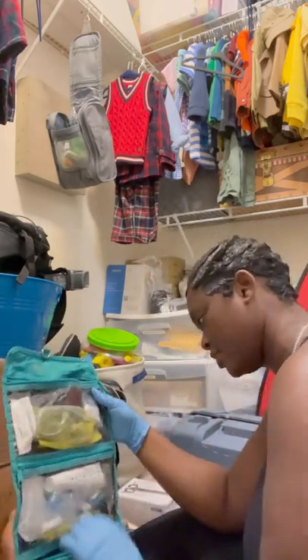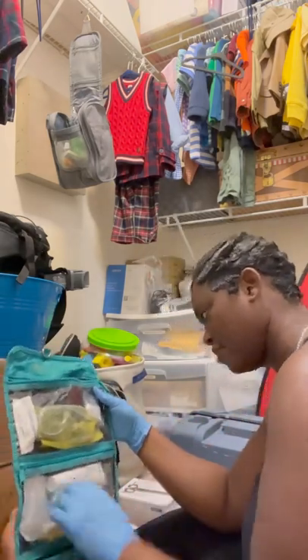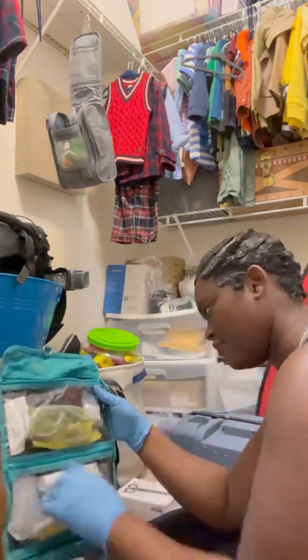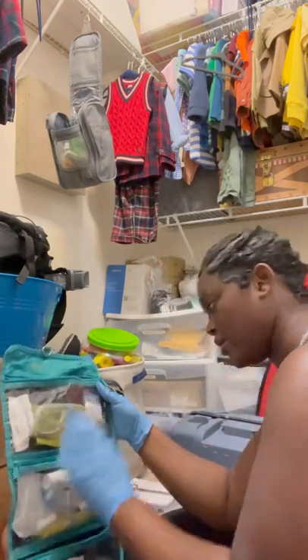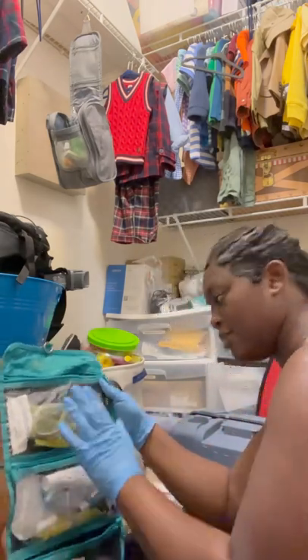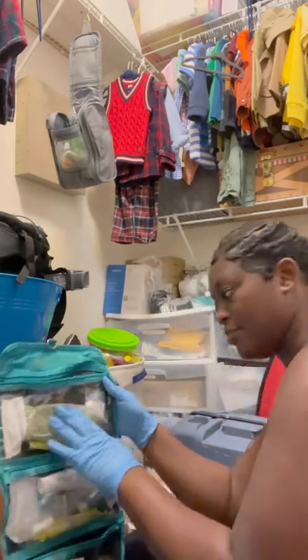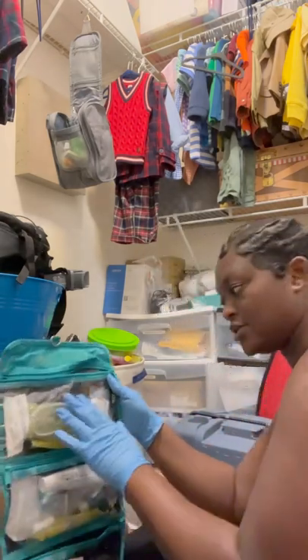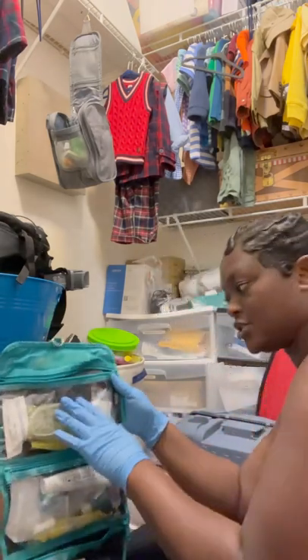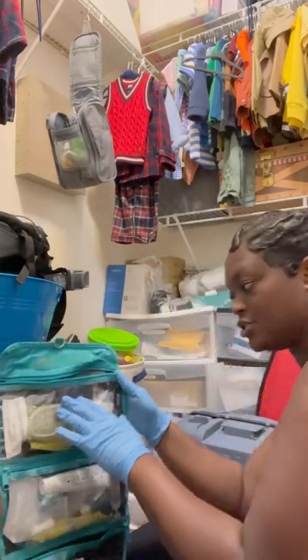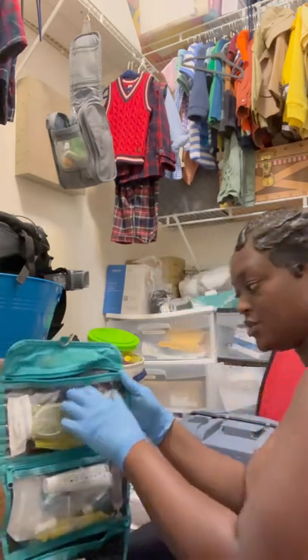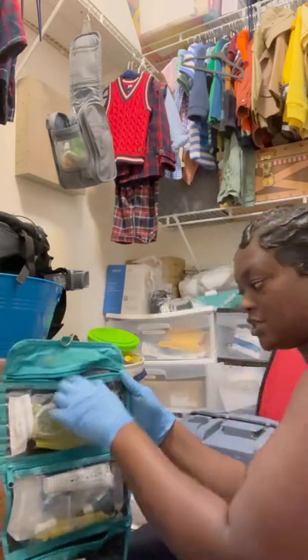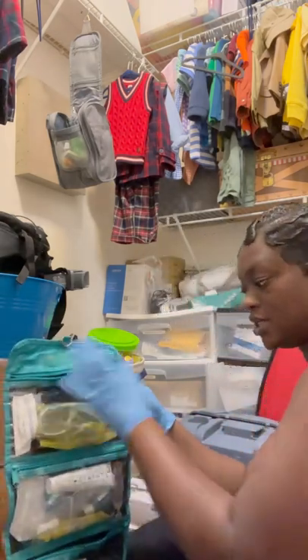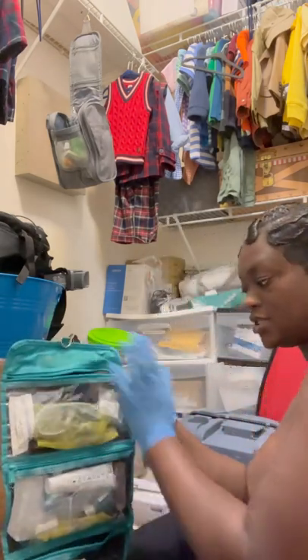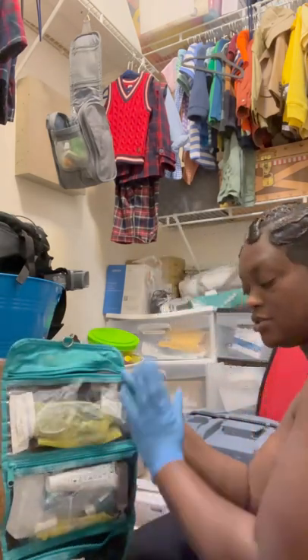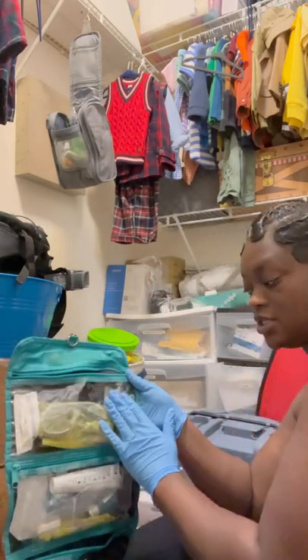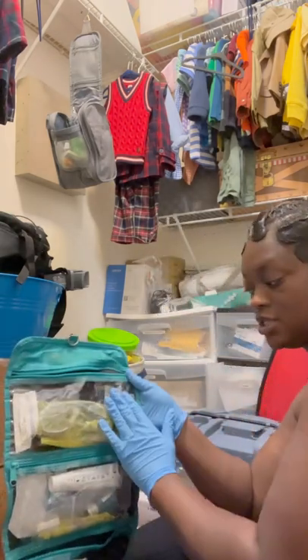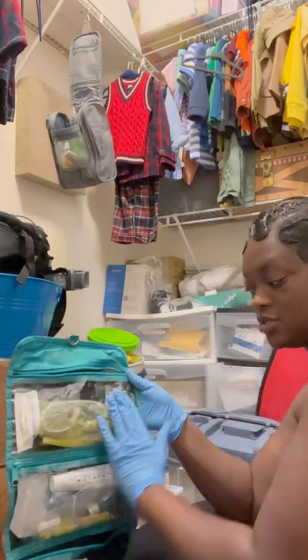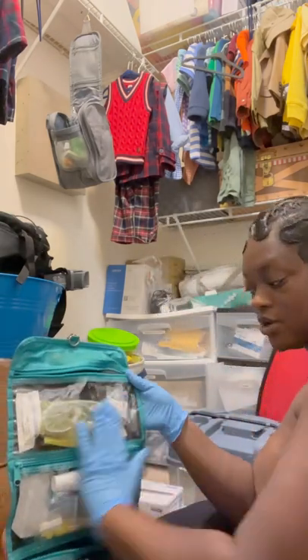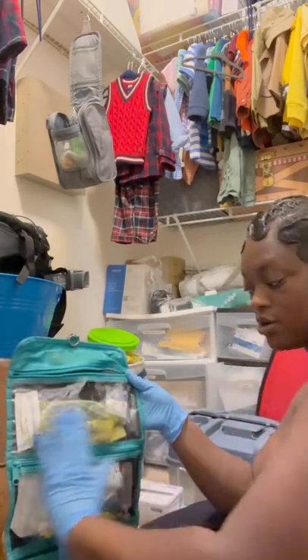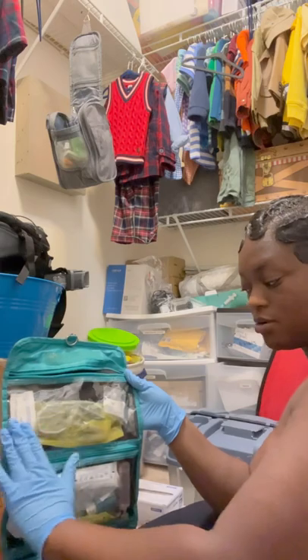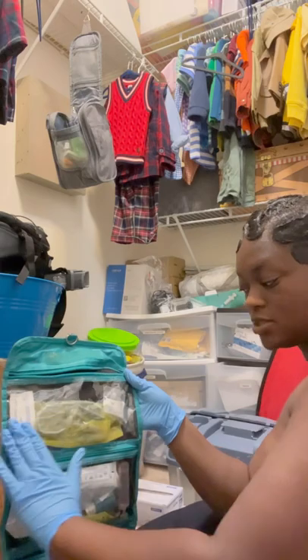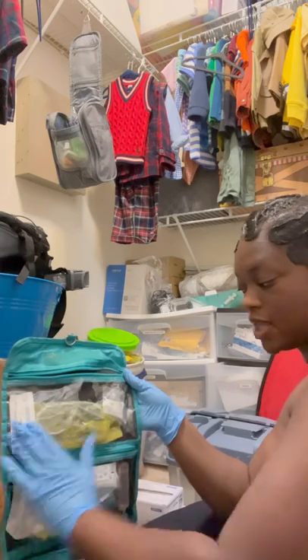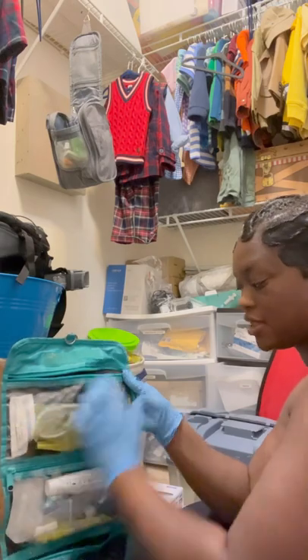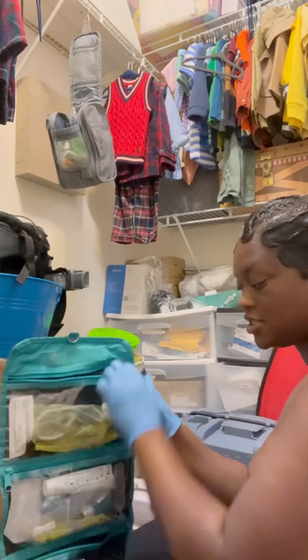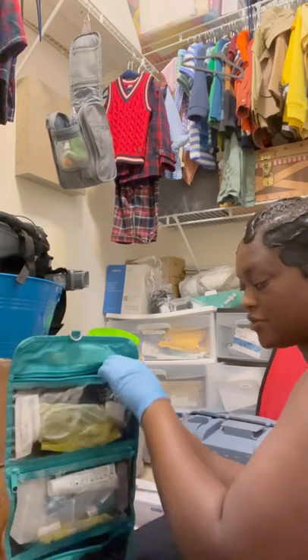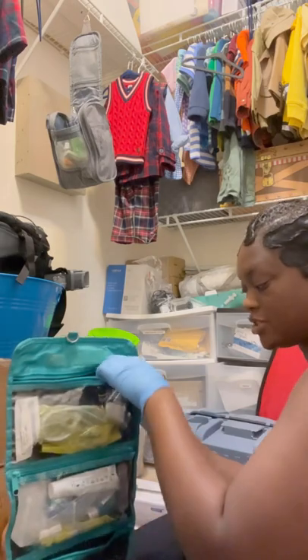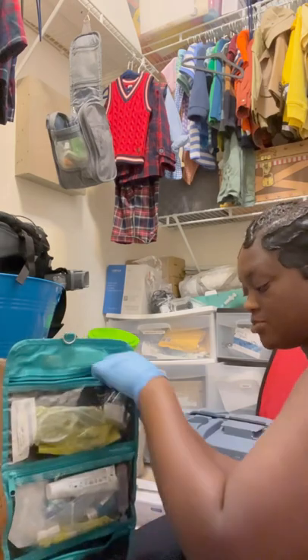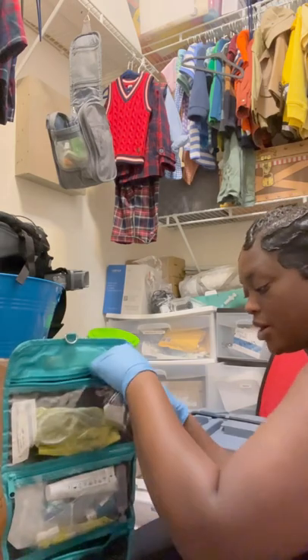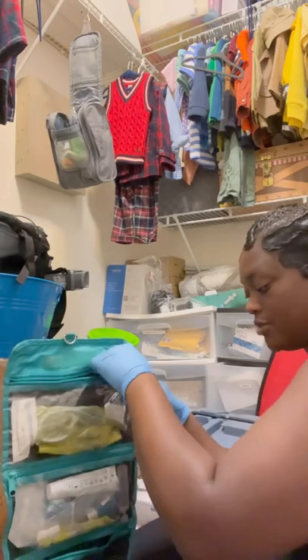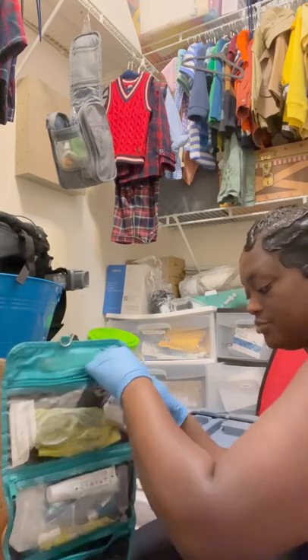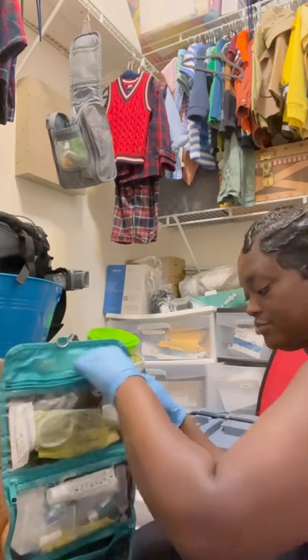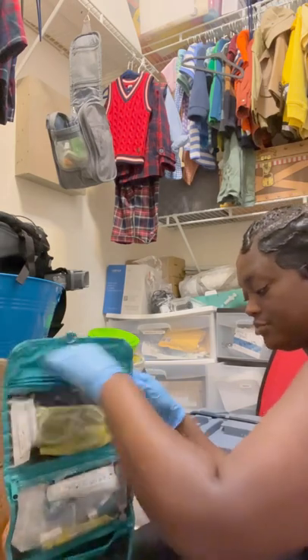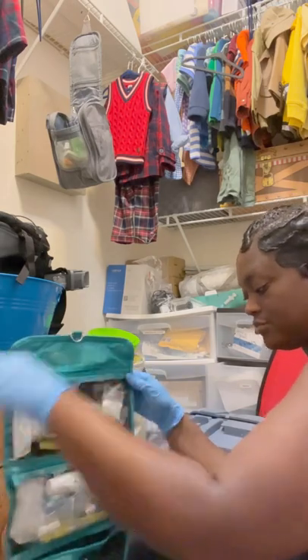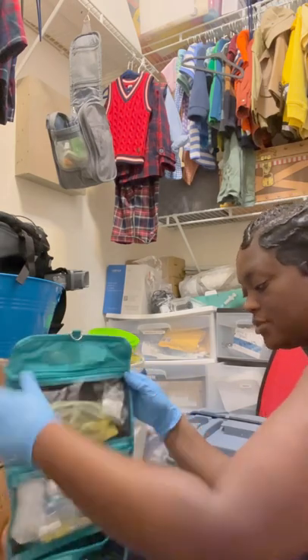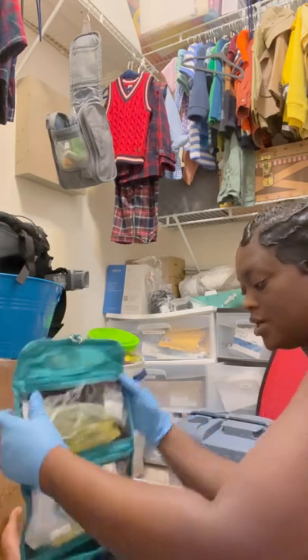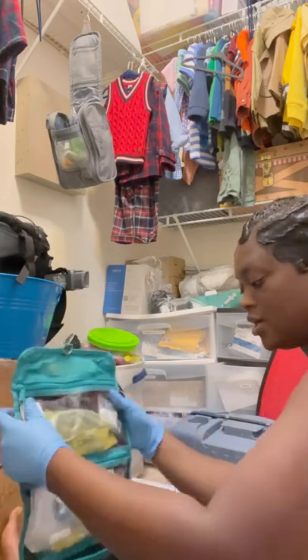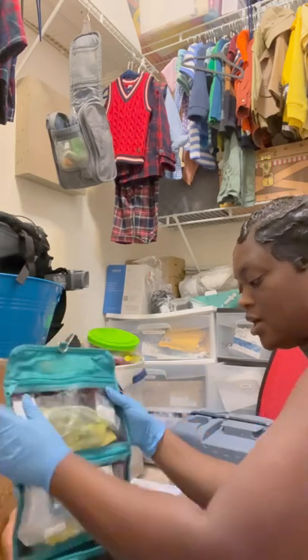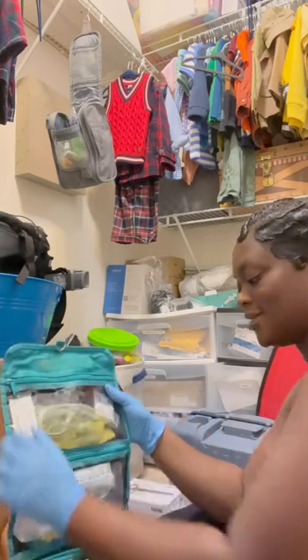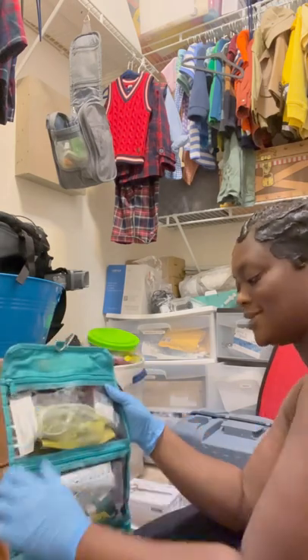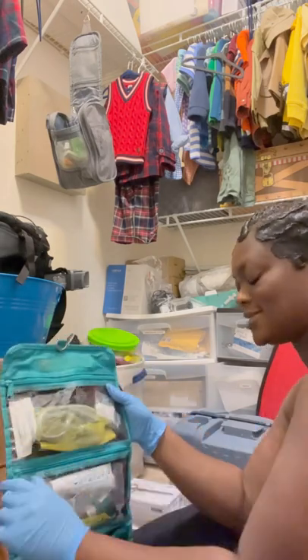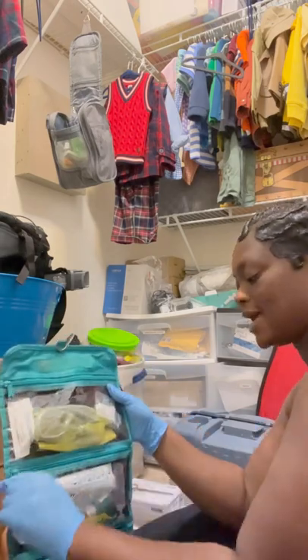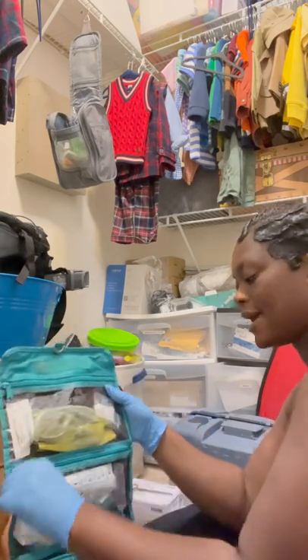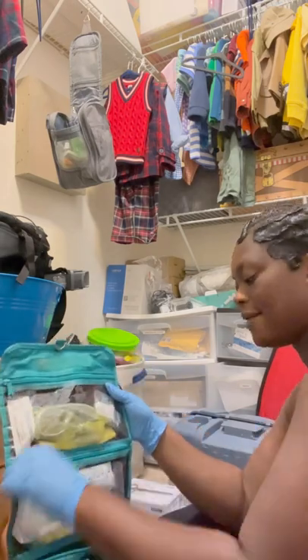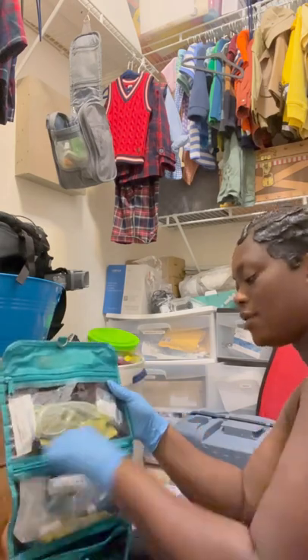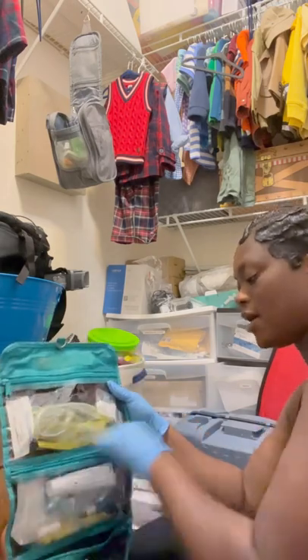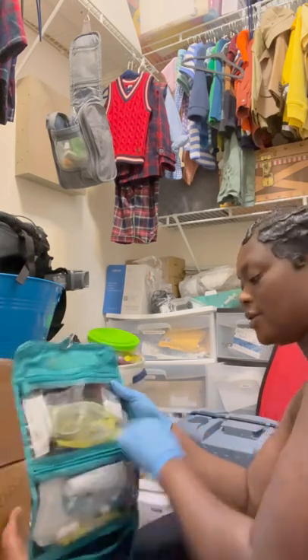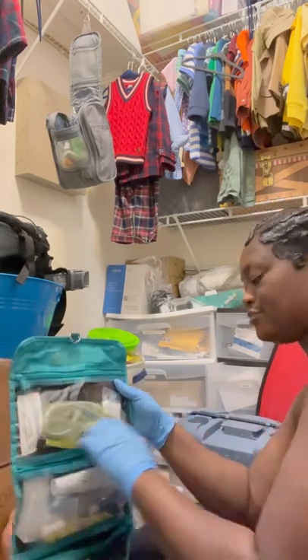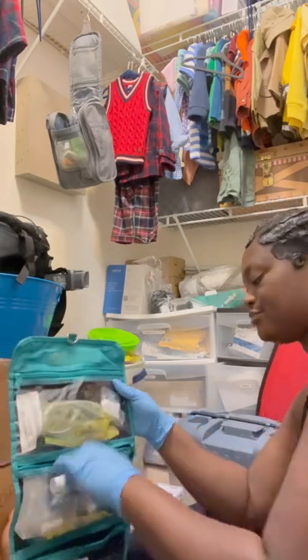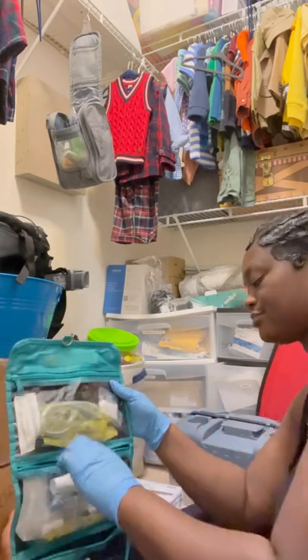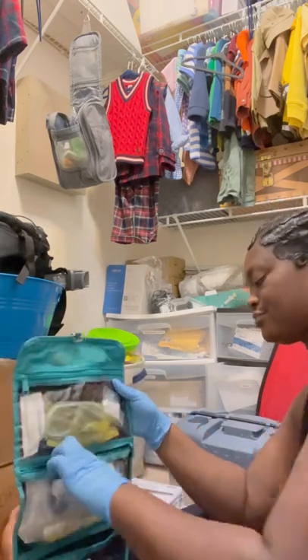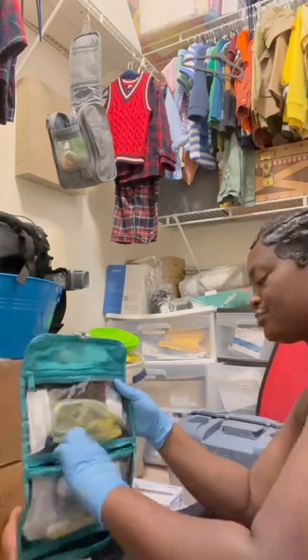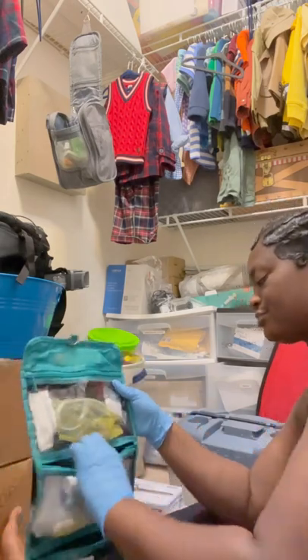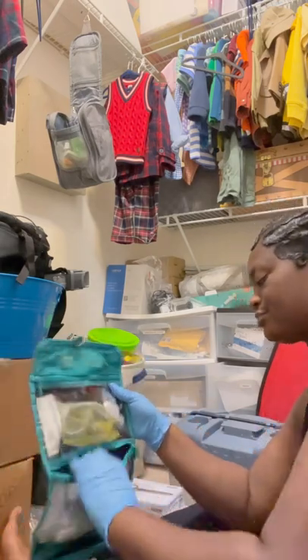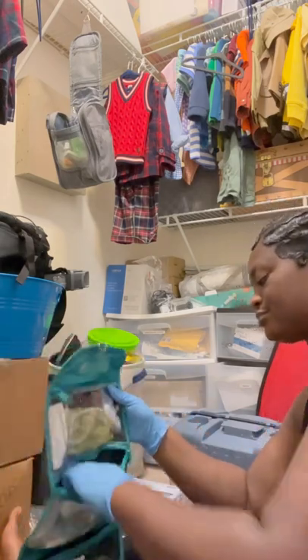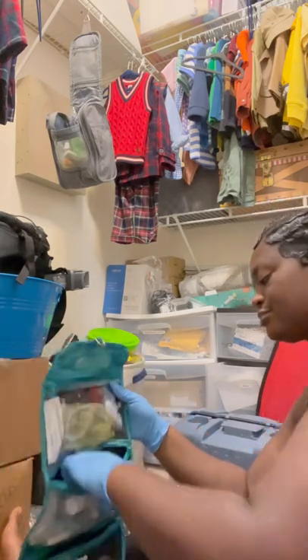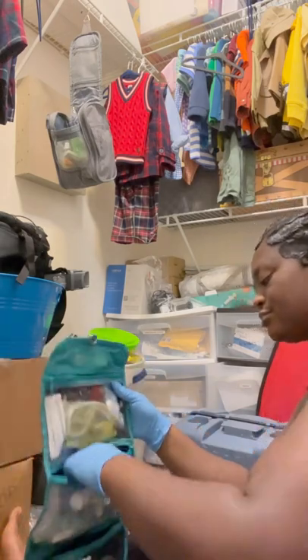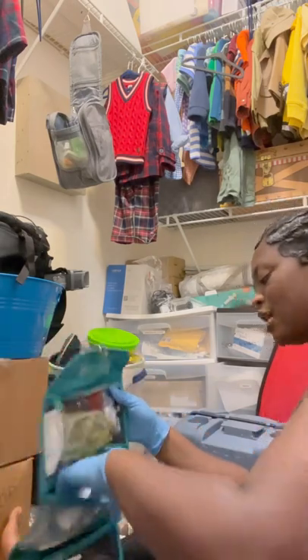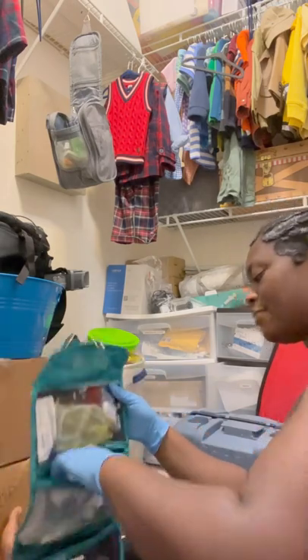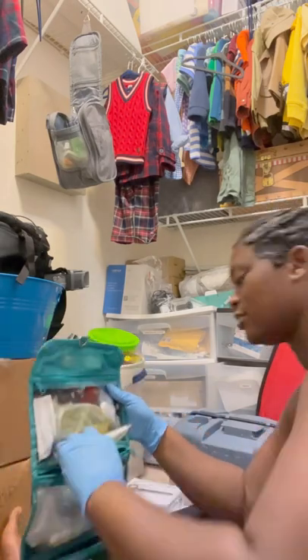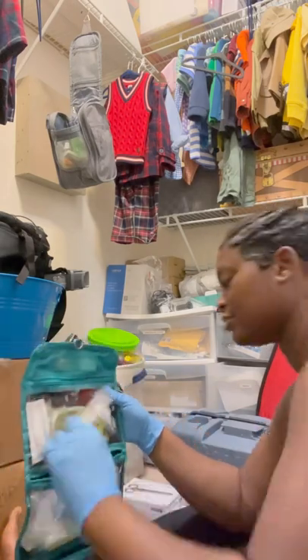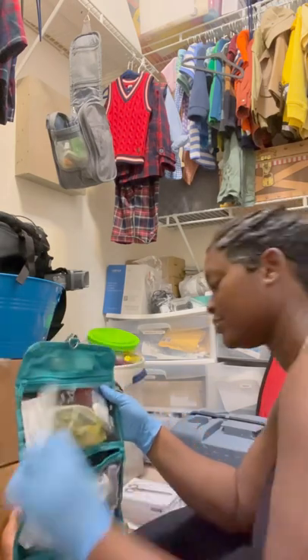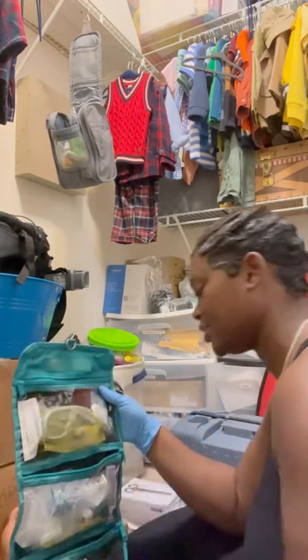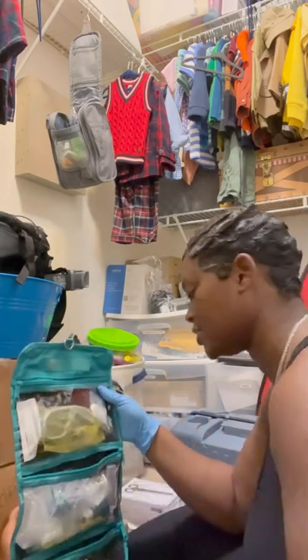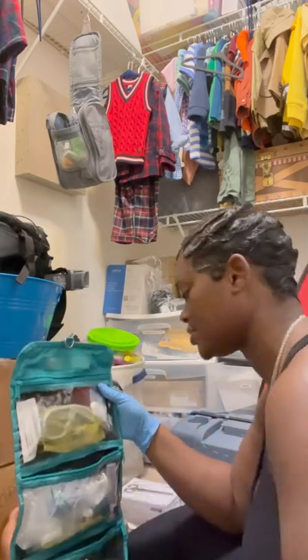For the emergency trach change, this is what goes in the first part of the bag. Now I'm going to go through the second part.